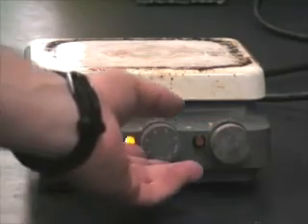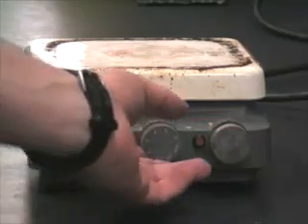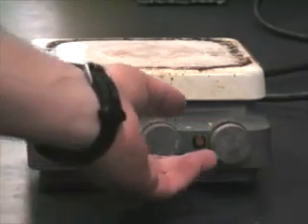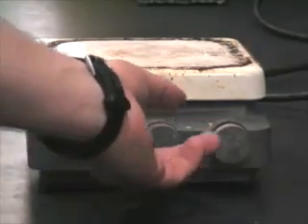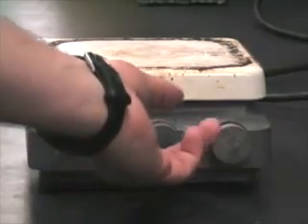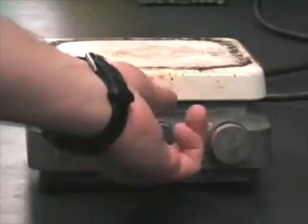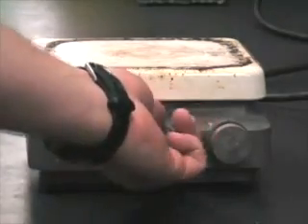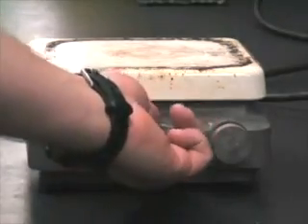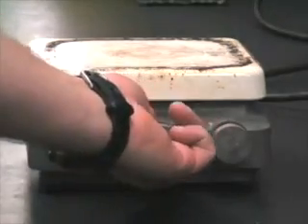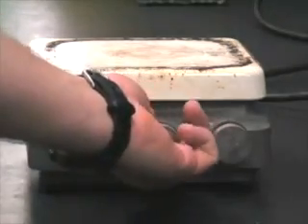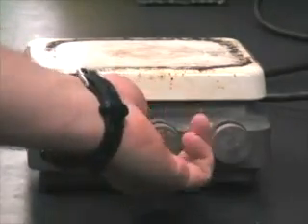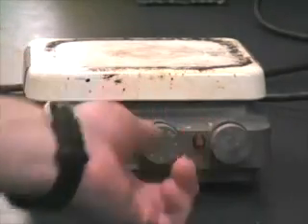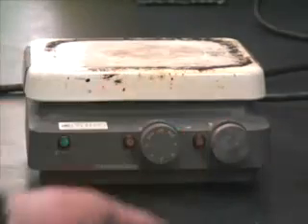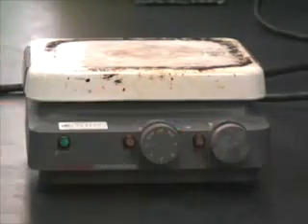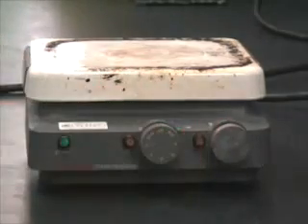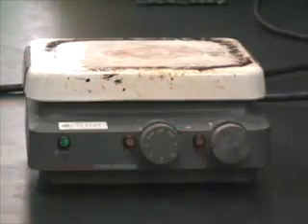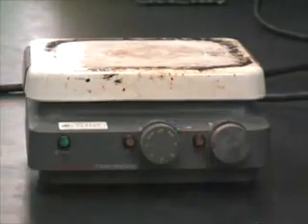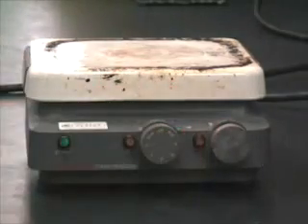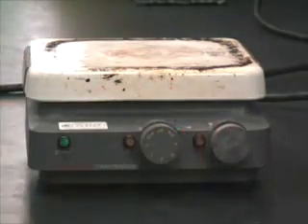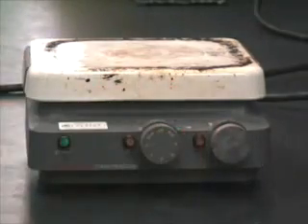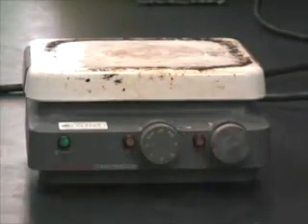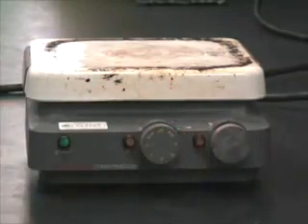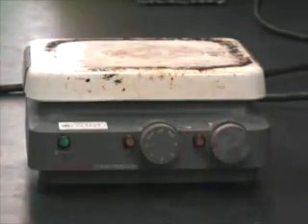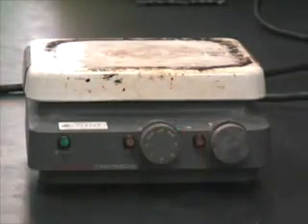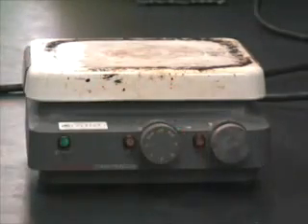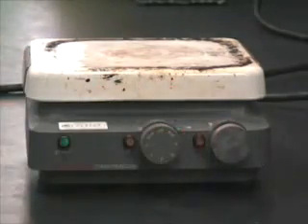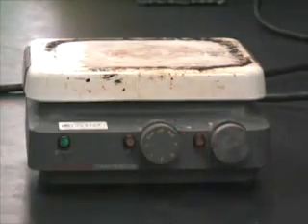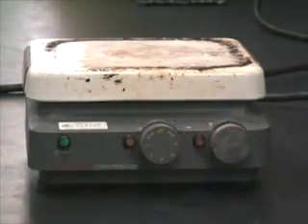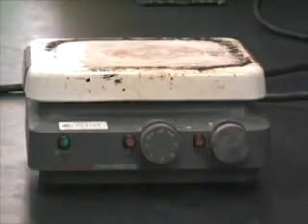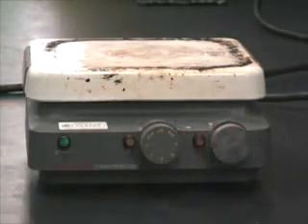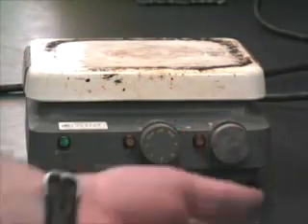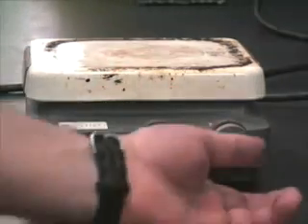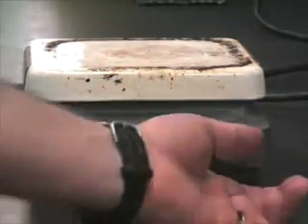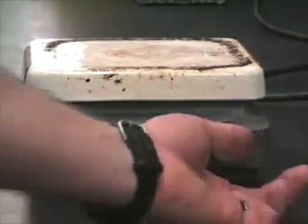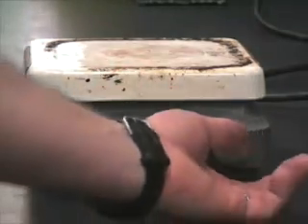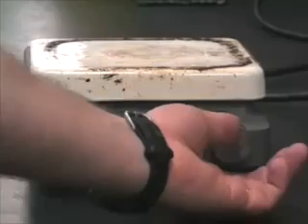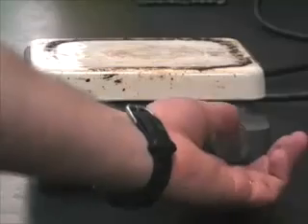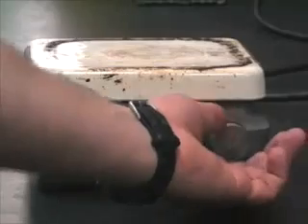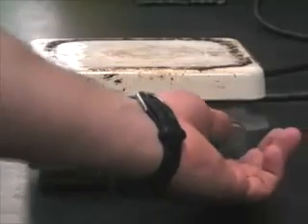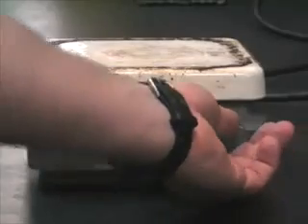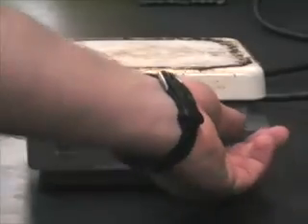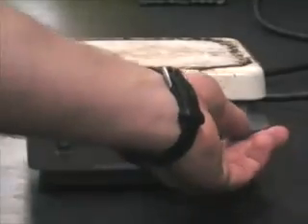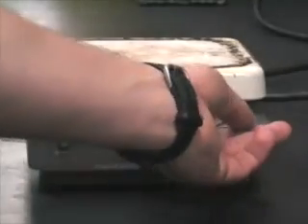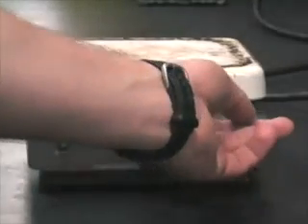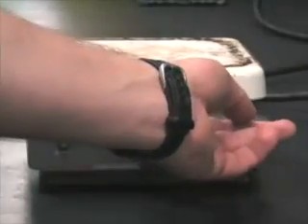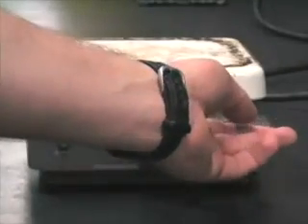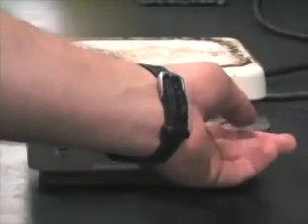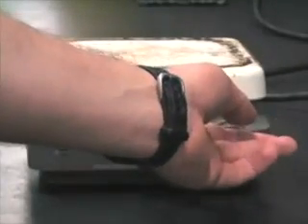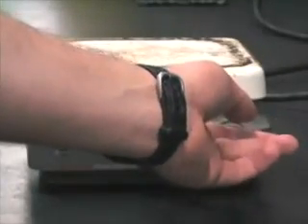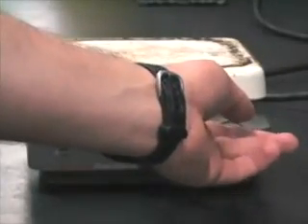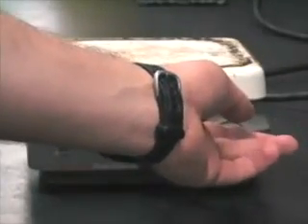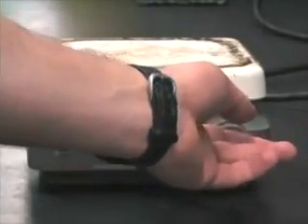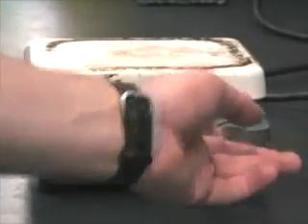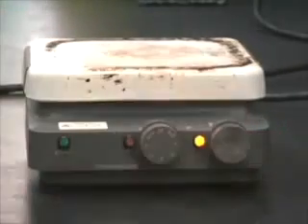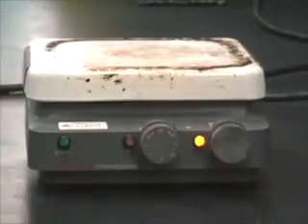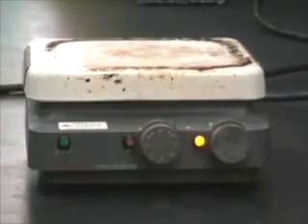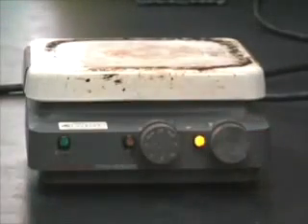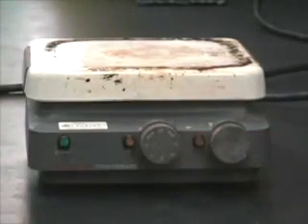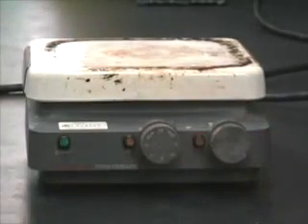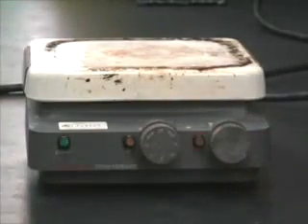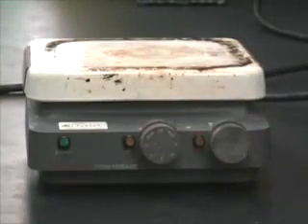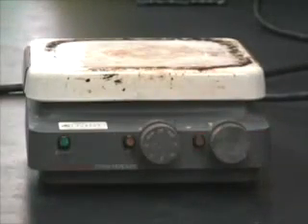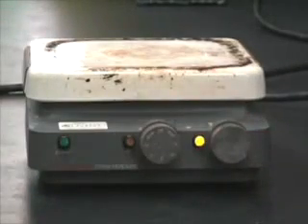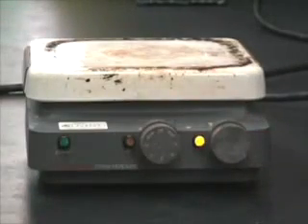The heating element is on the right-hand side. Notice how the element flashes when the maximum temperature has not been obtained.